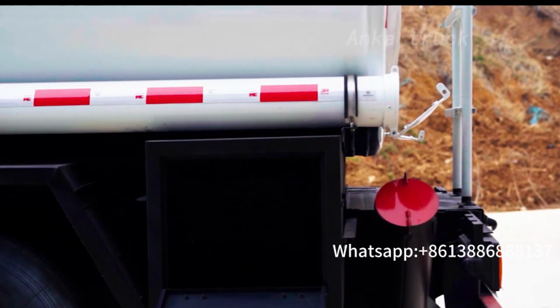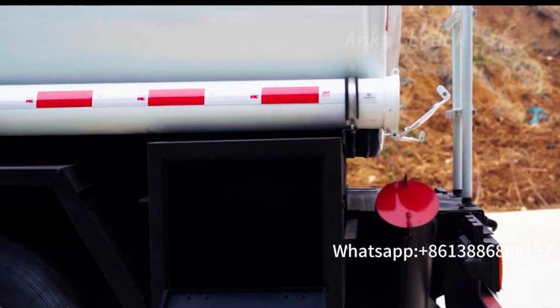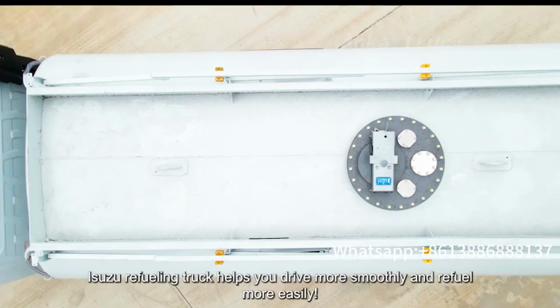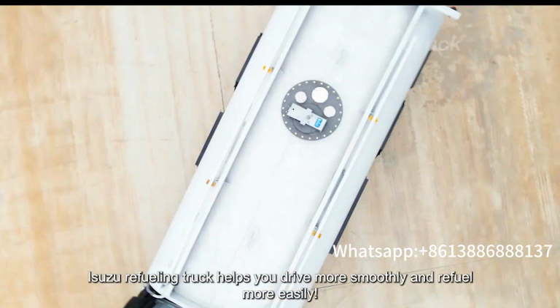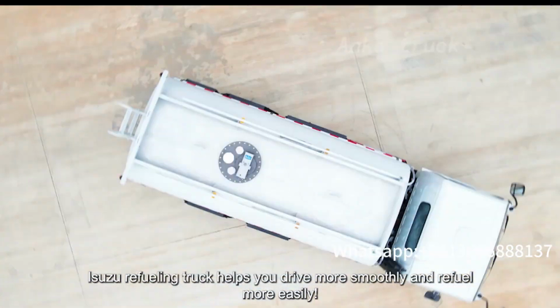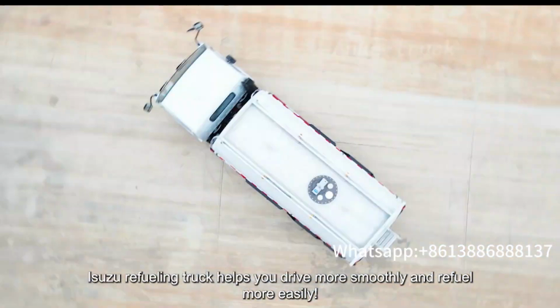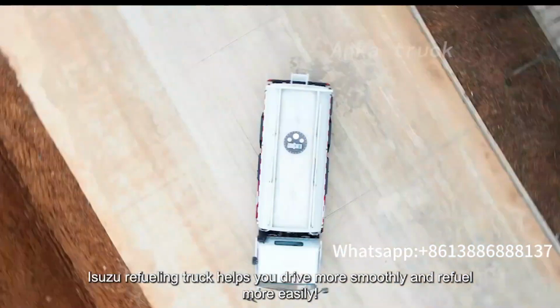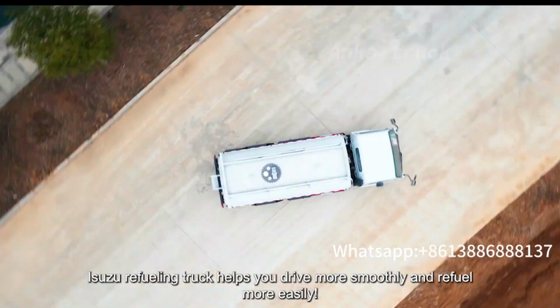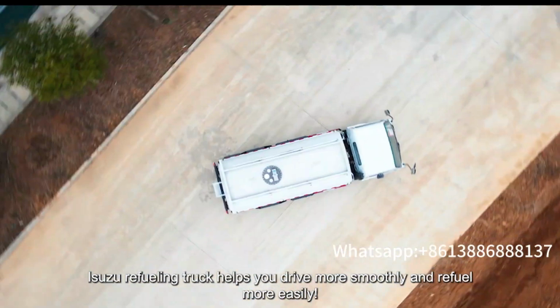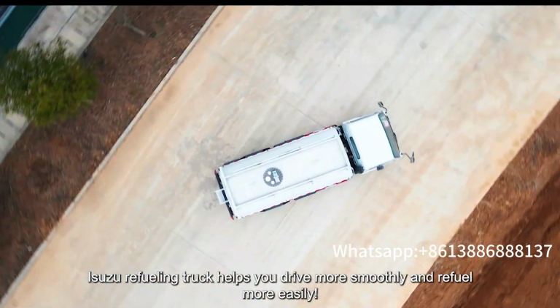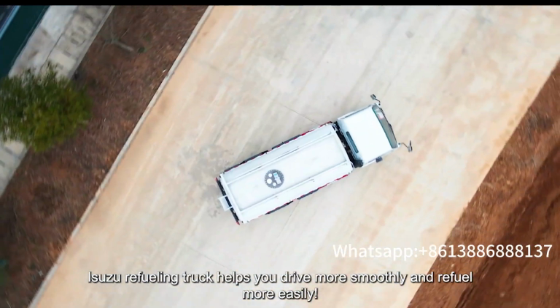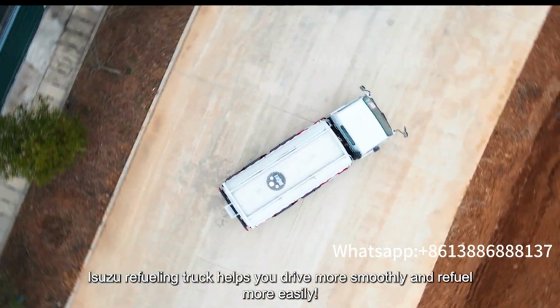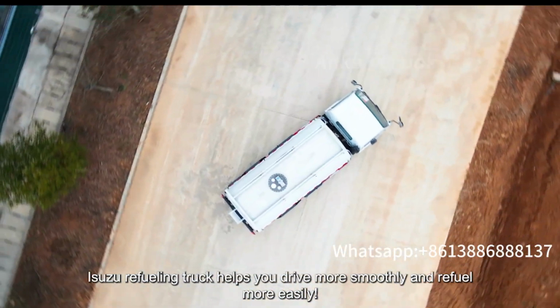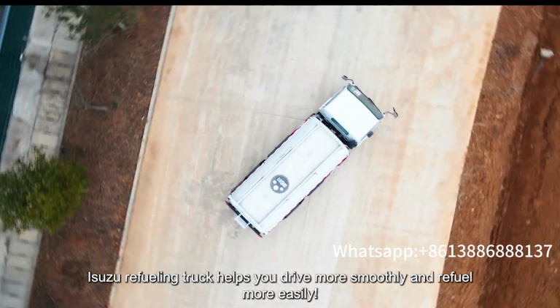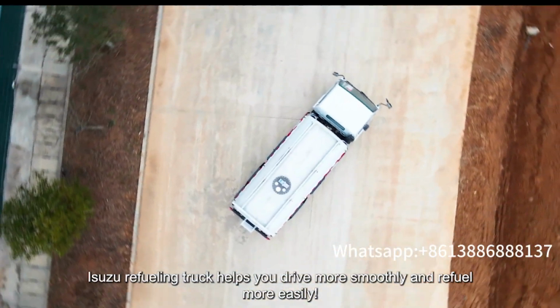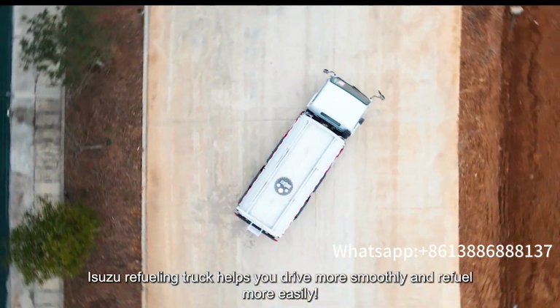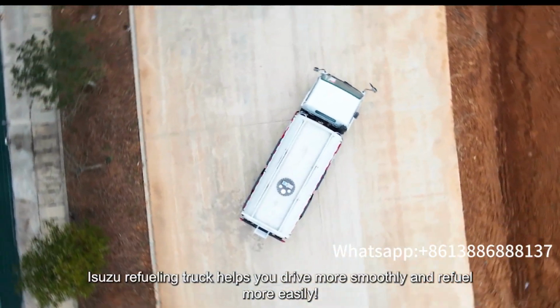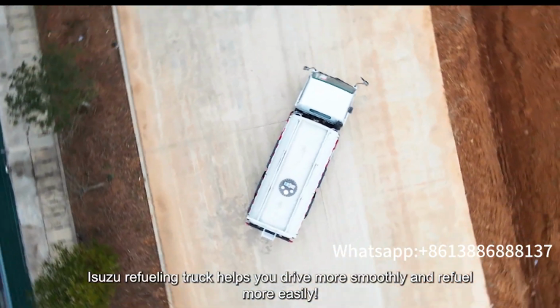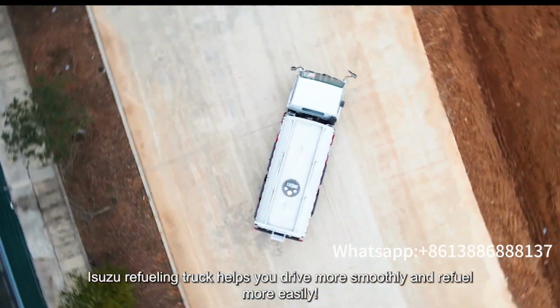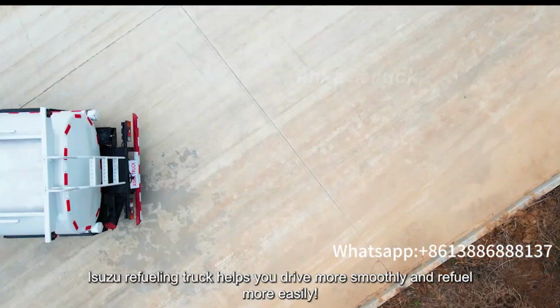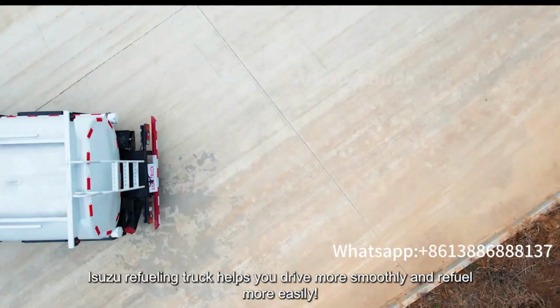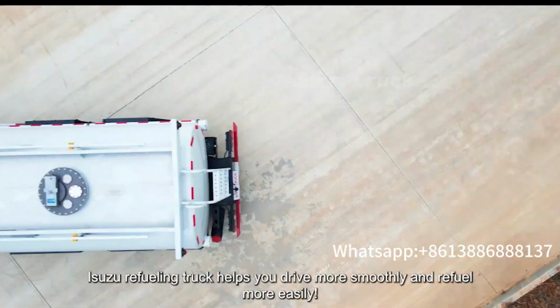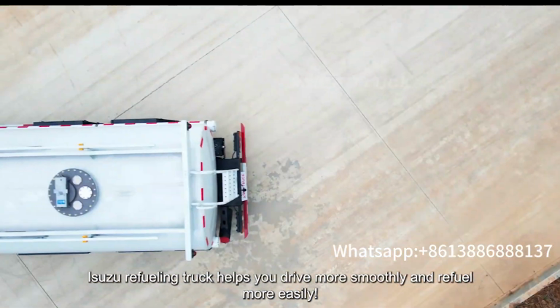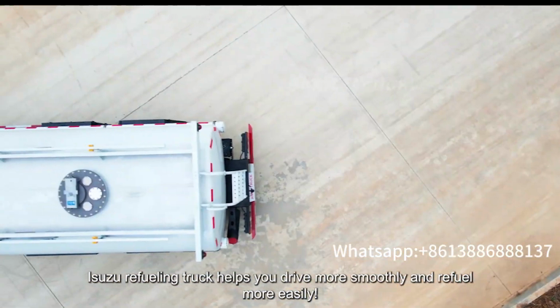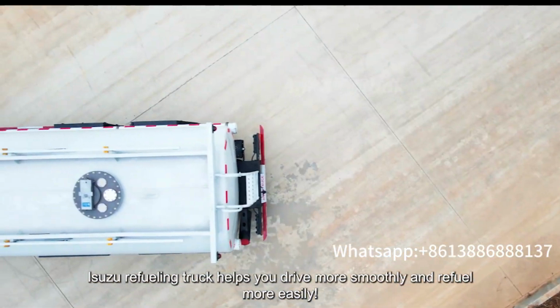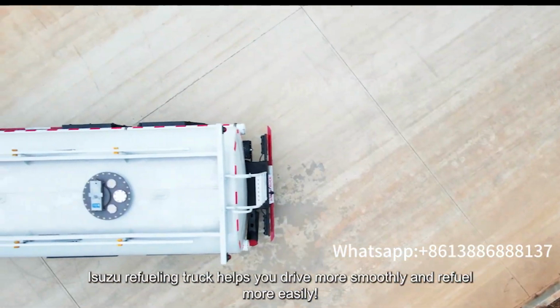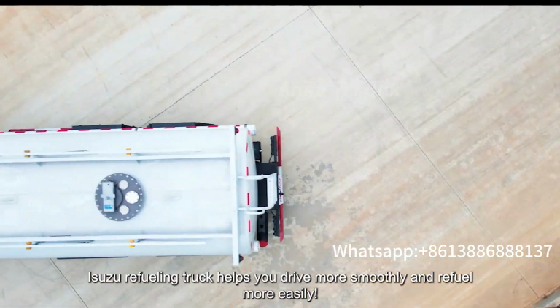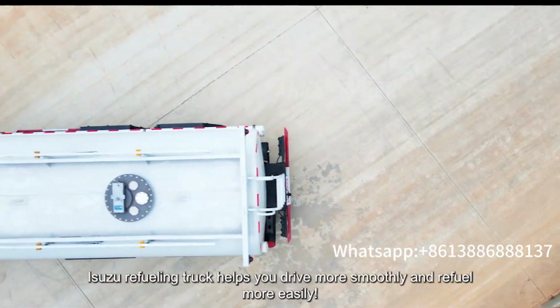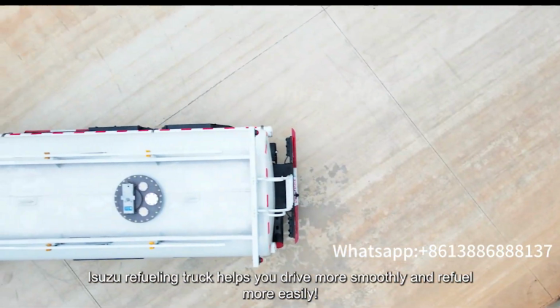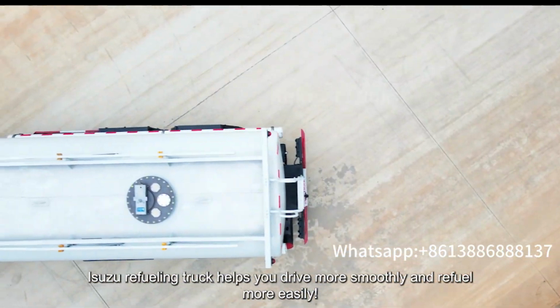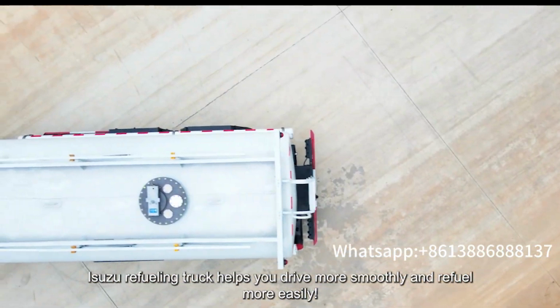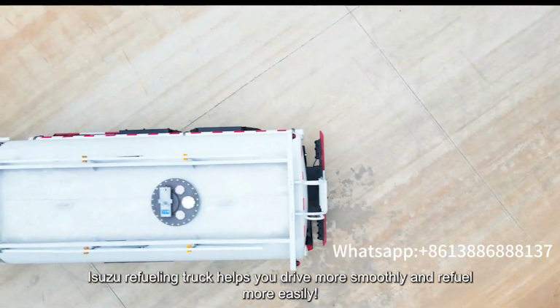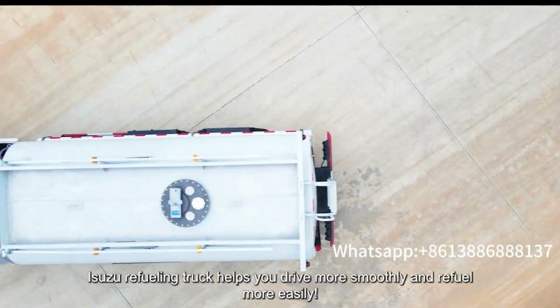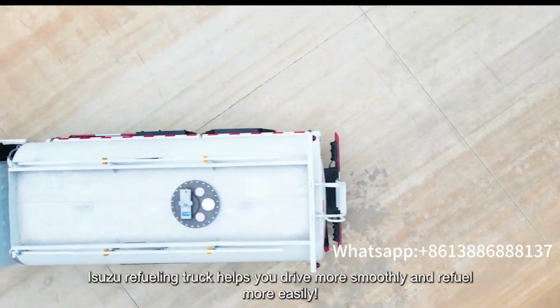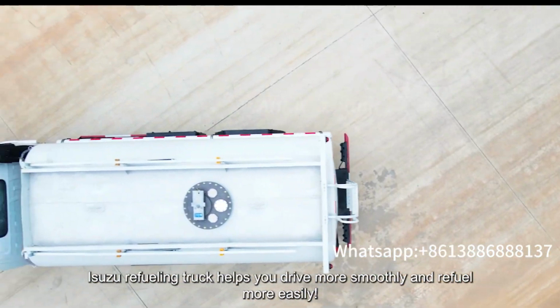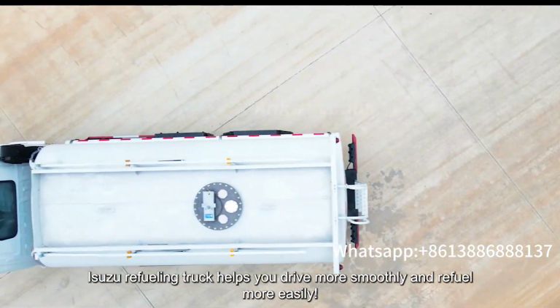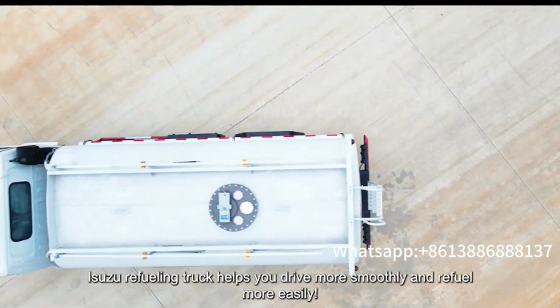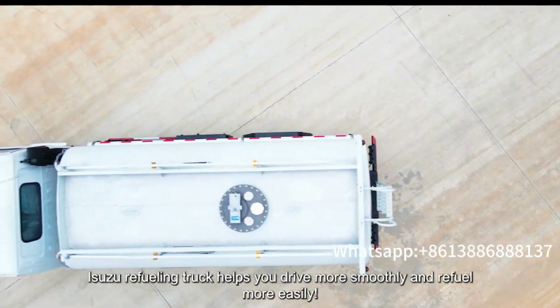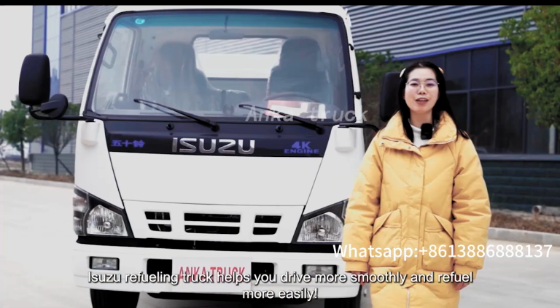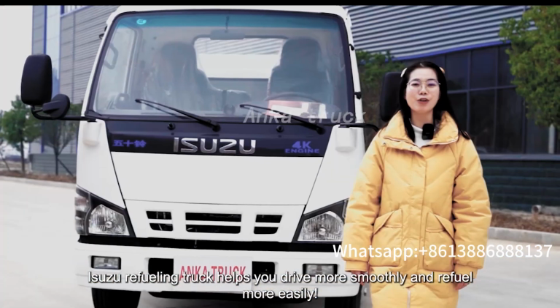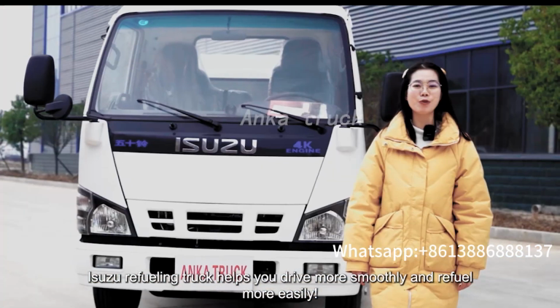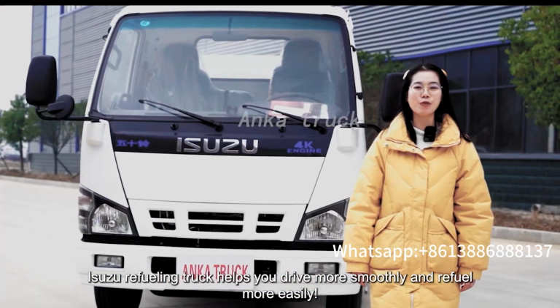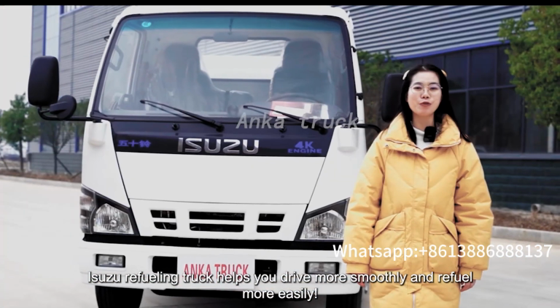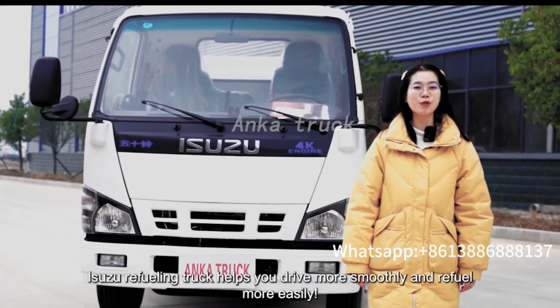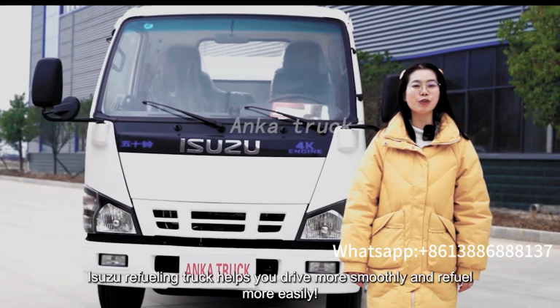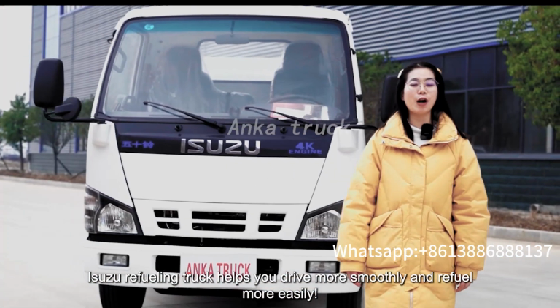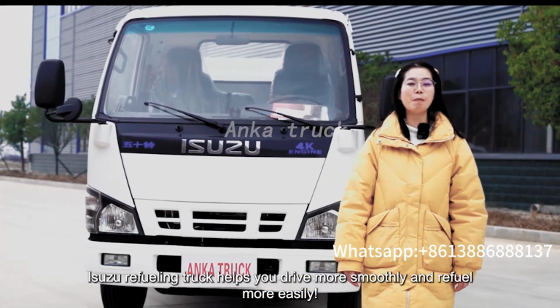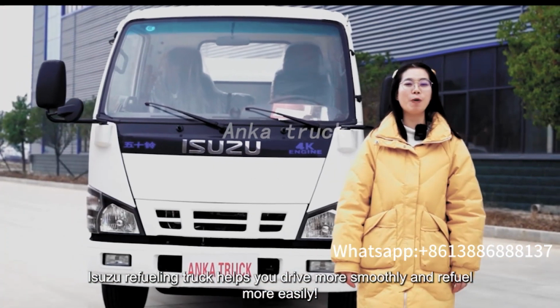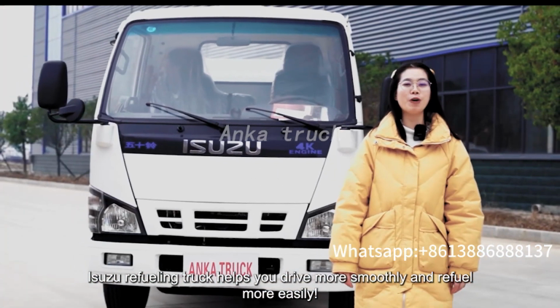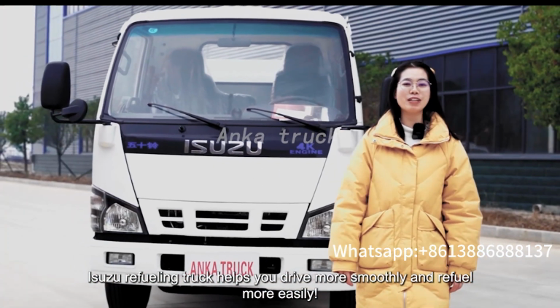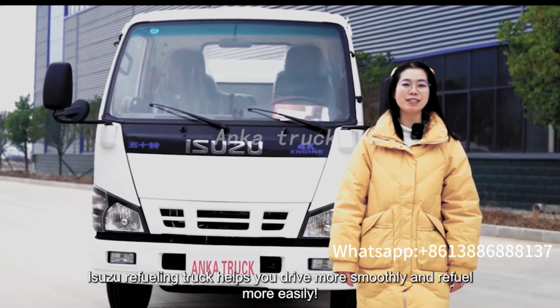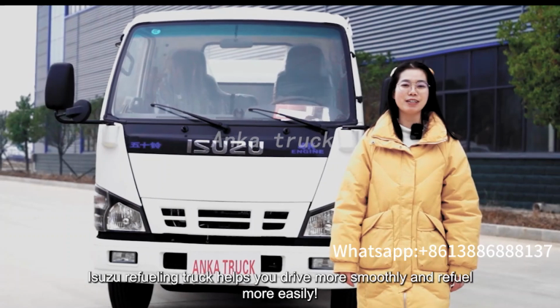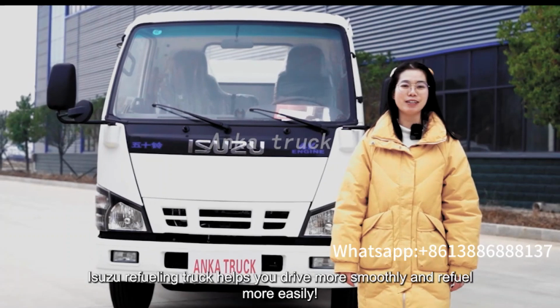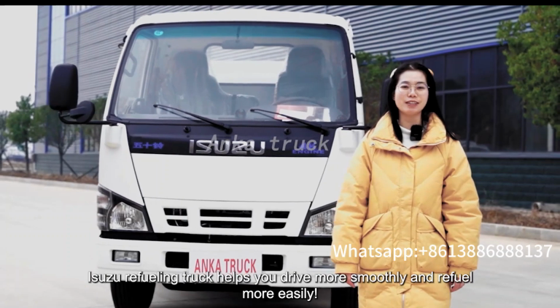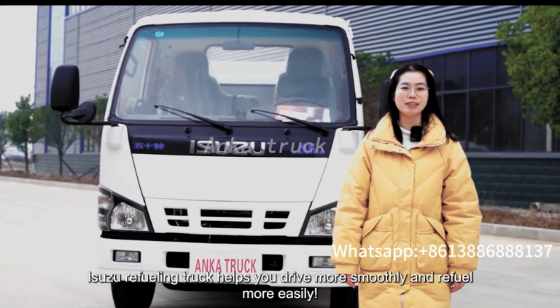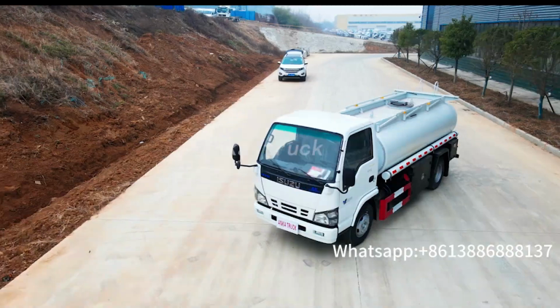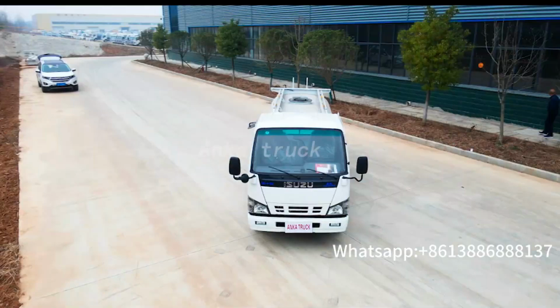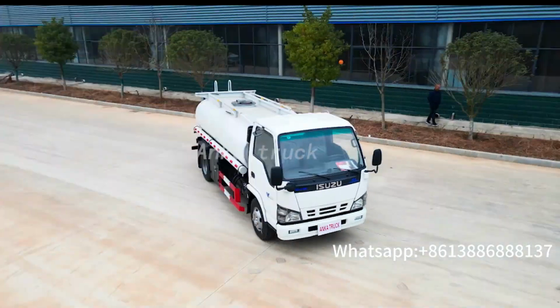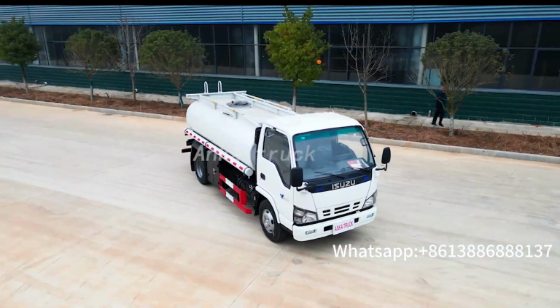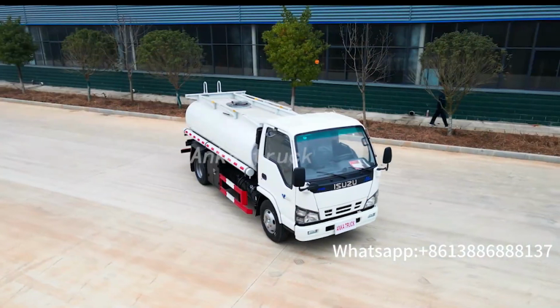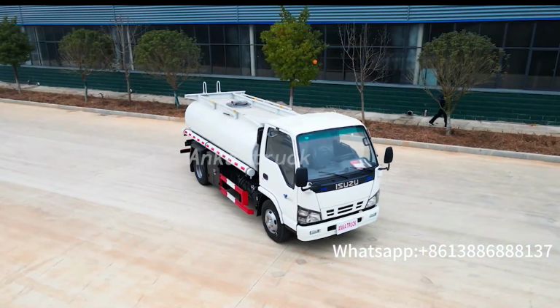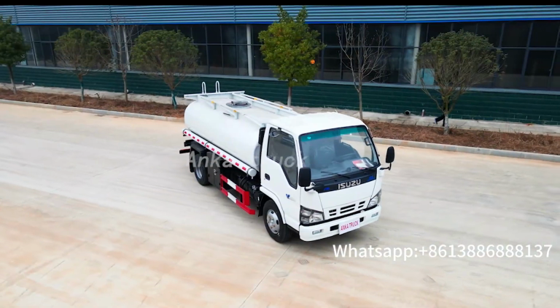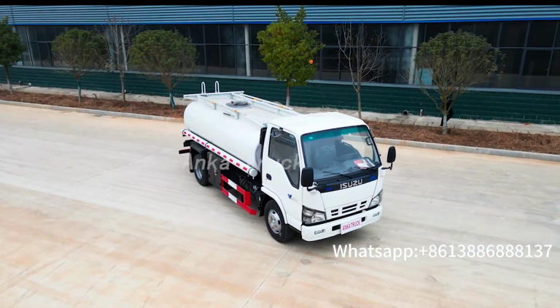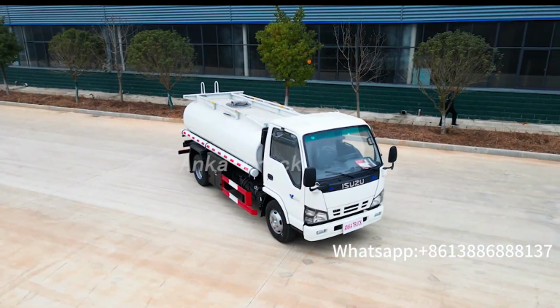ECU refueling truck helps you drive more smoothly and refuel more easily.